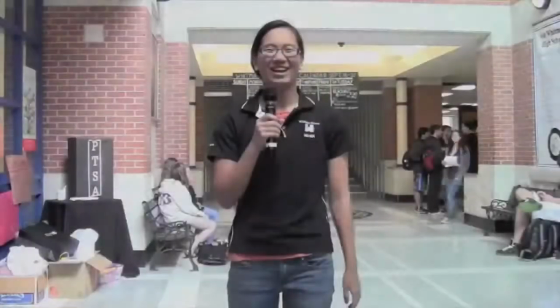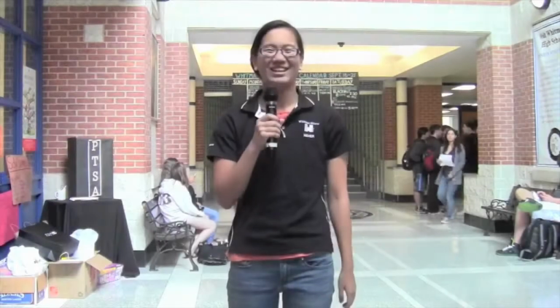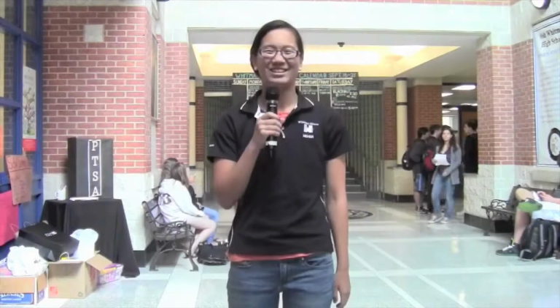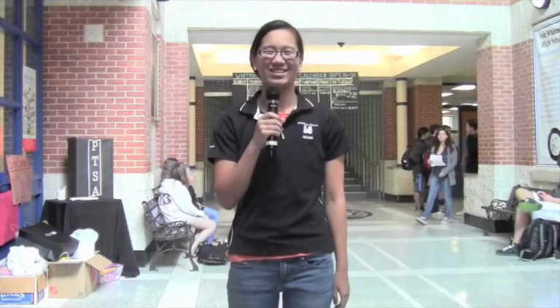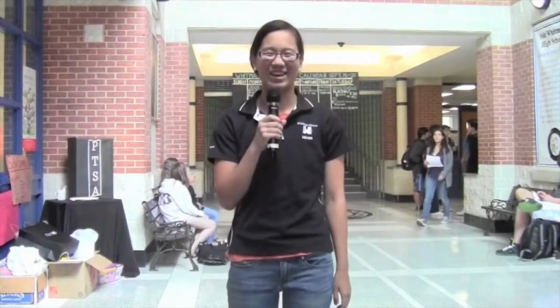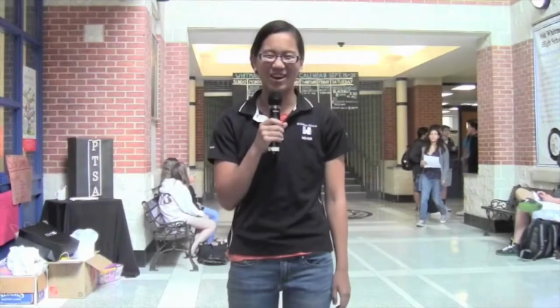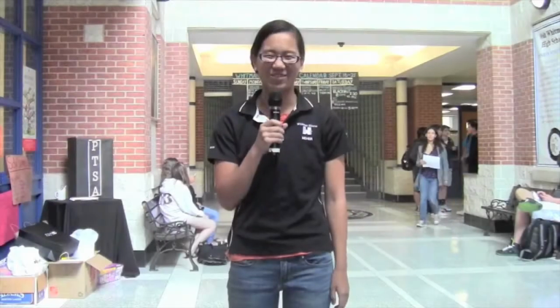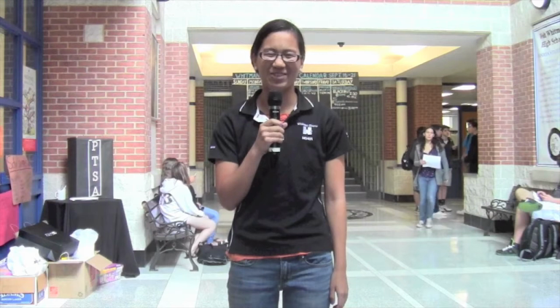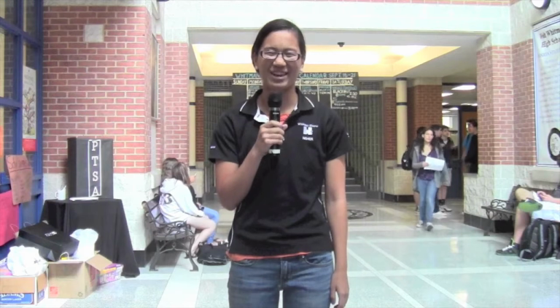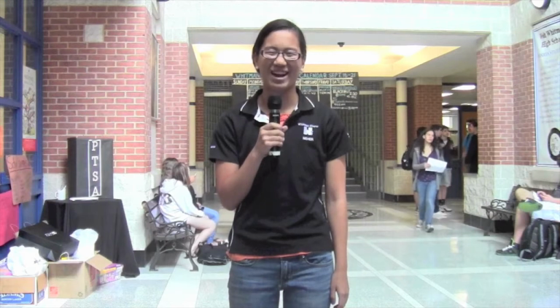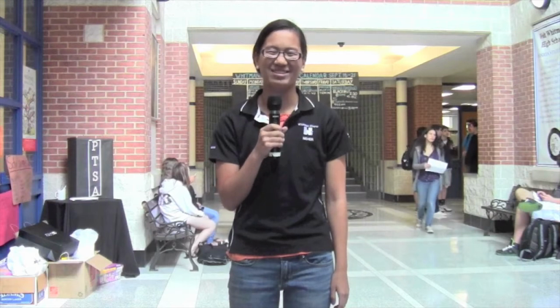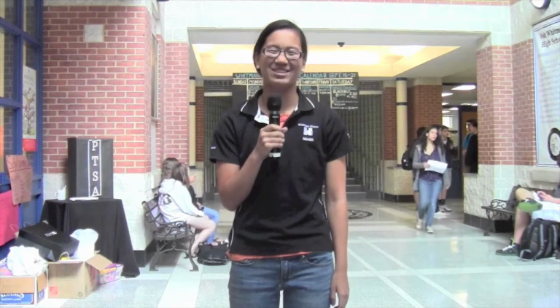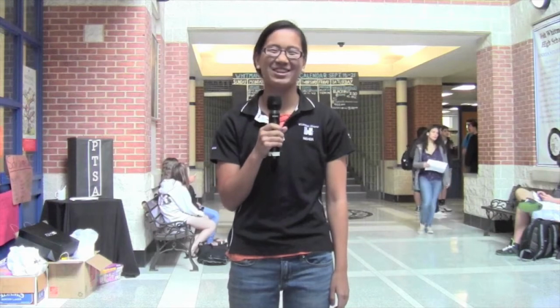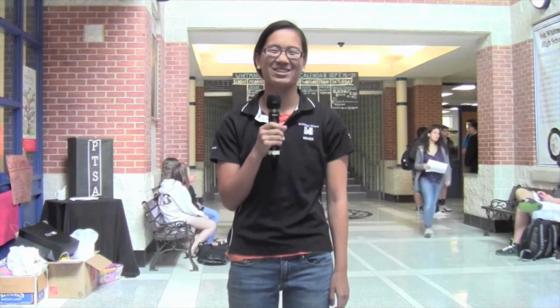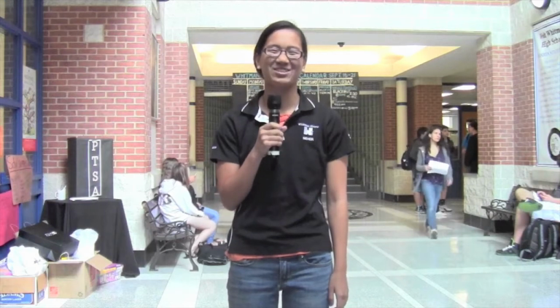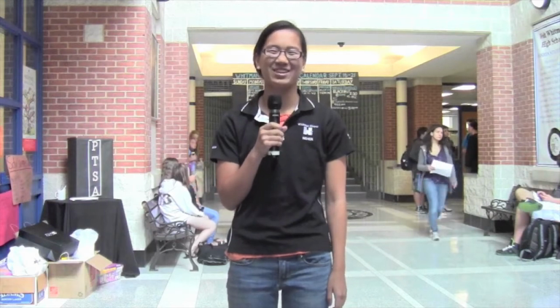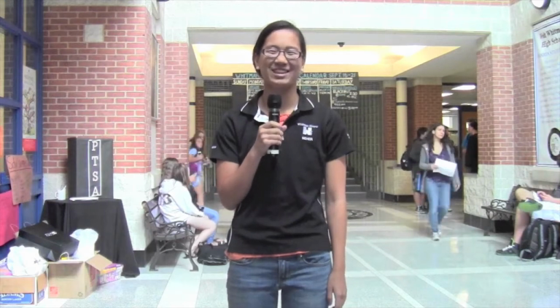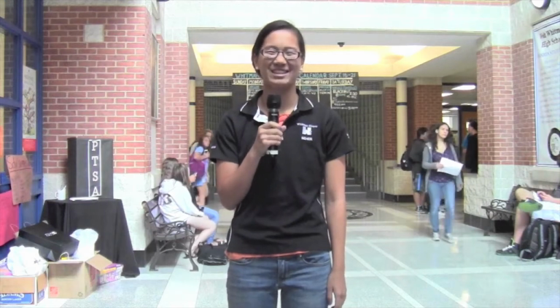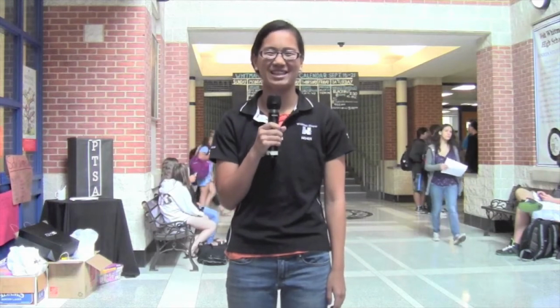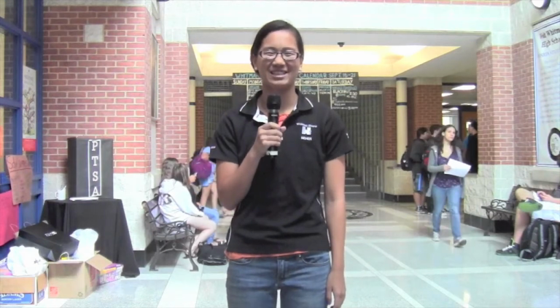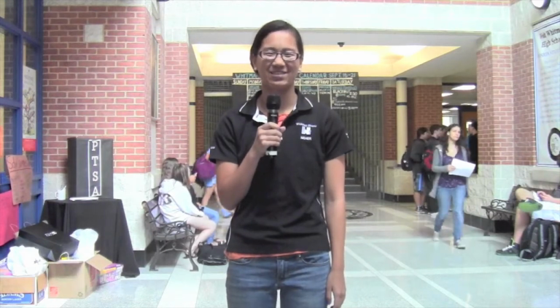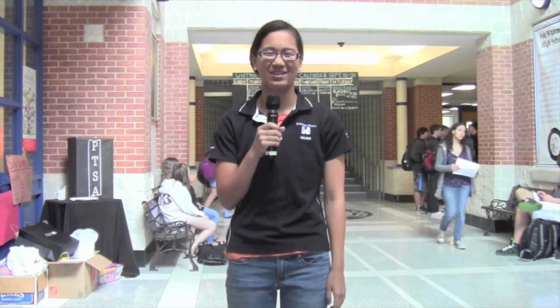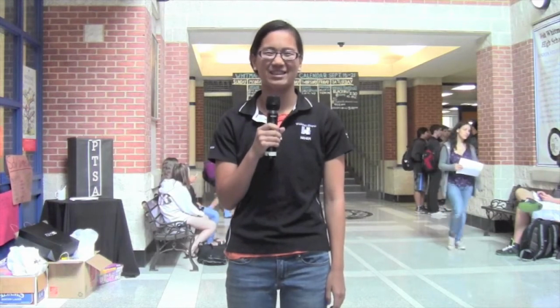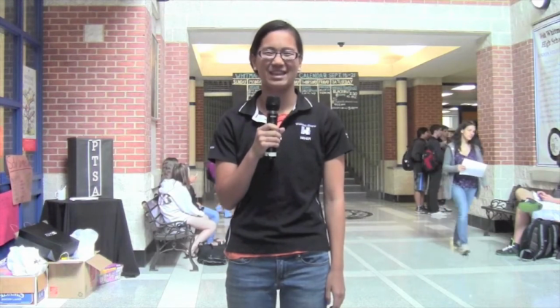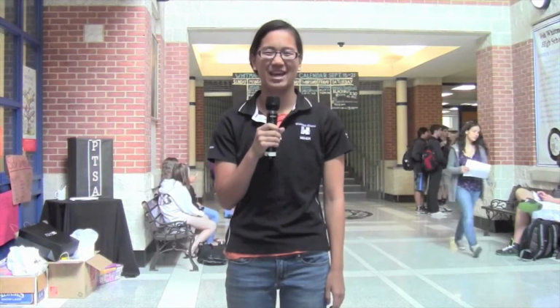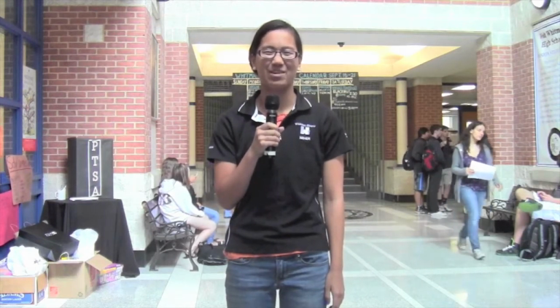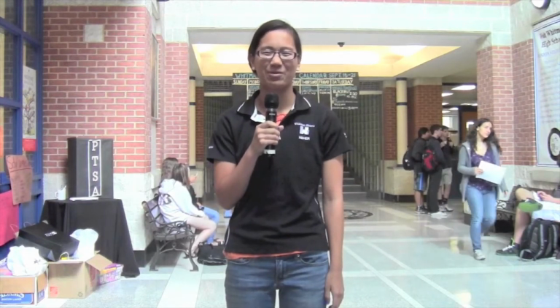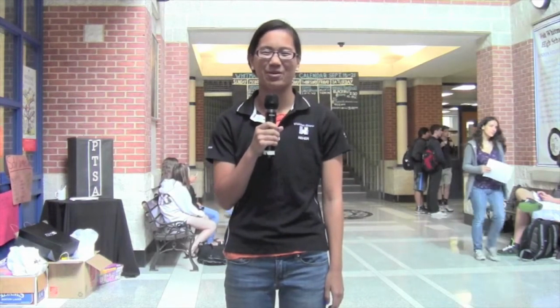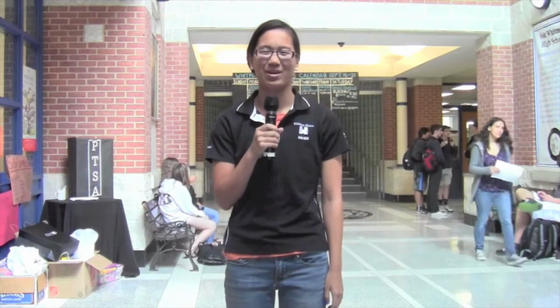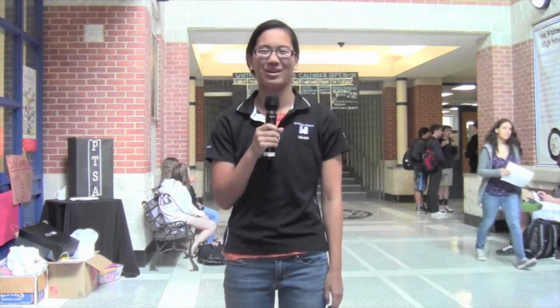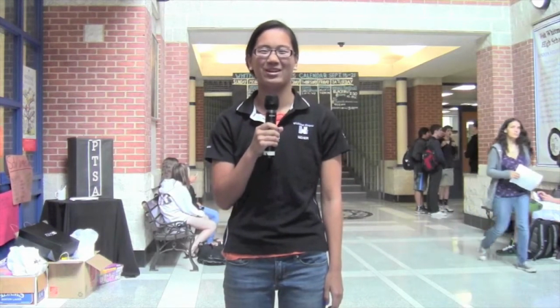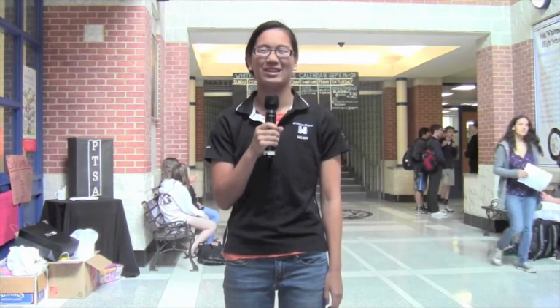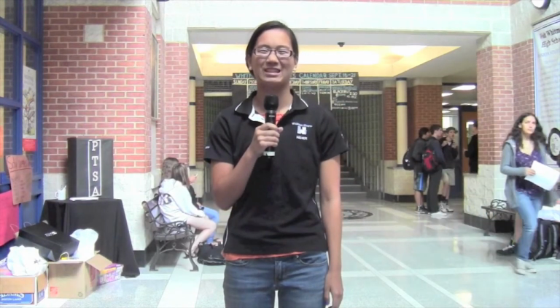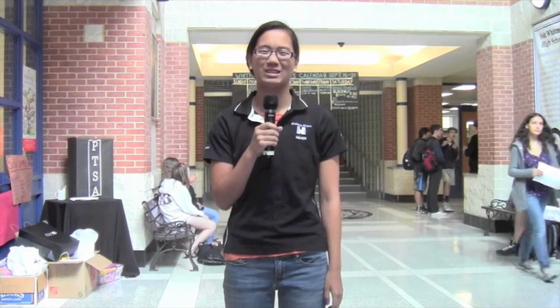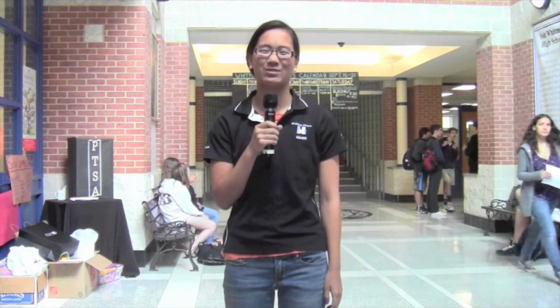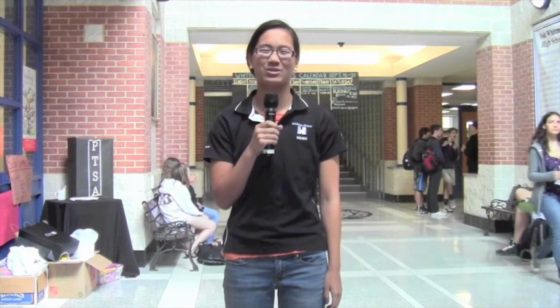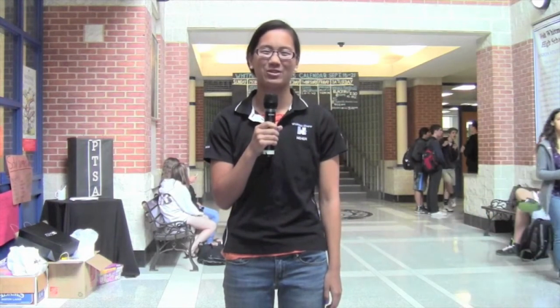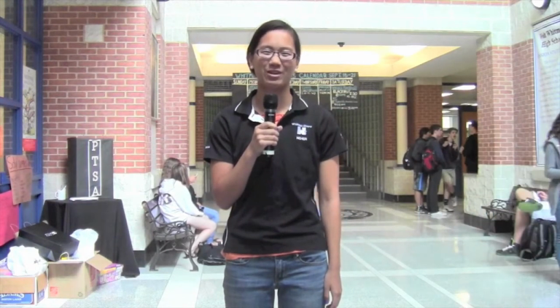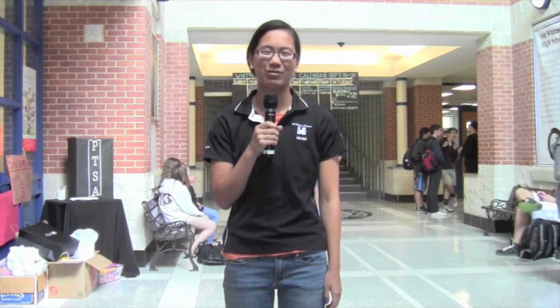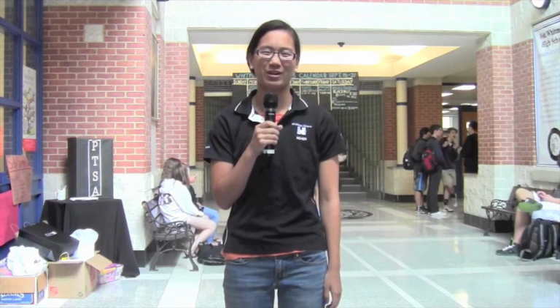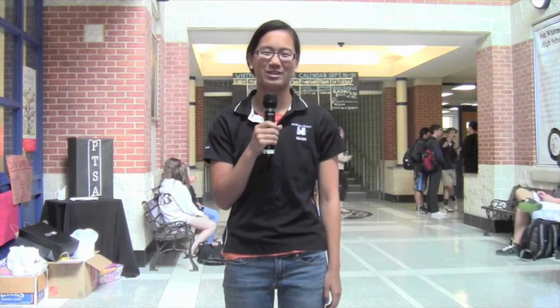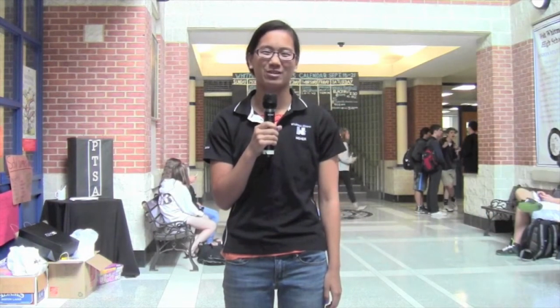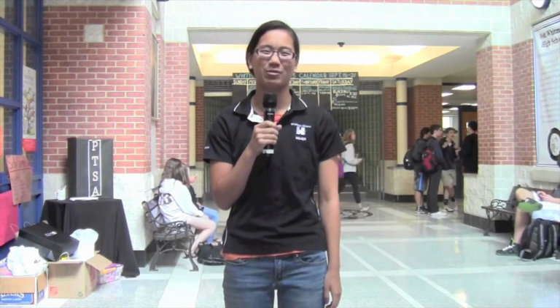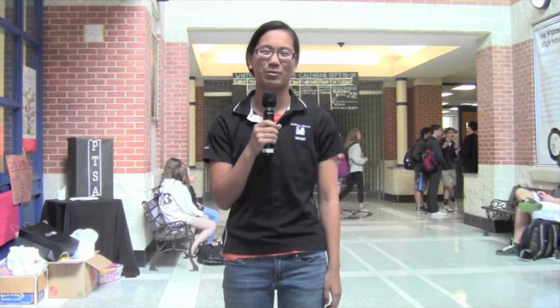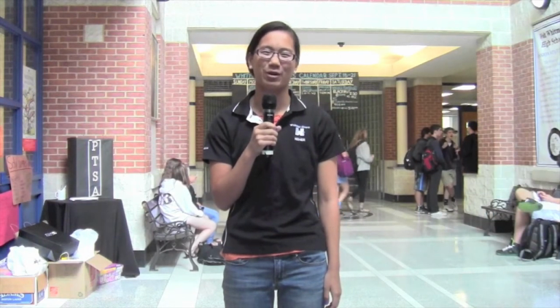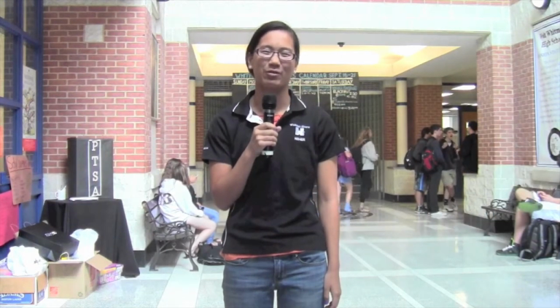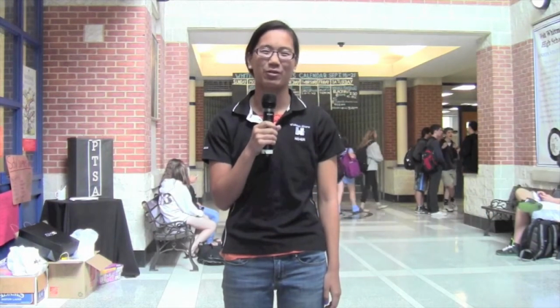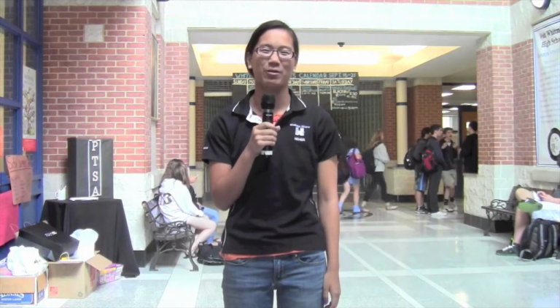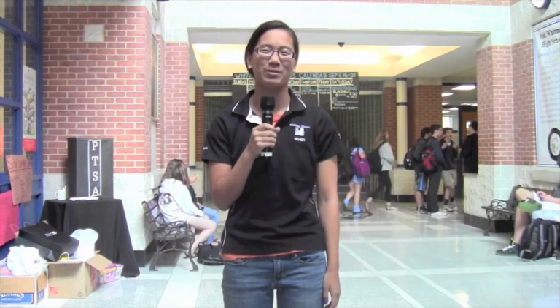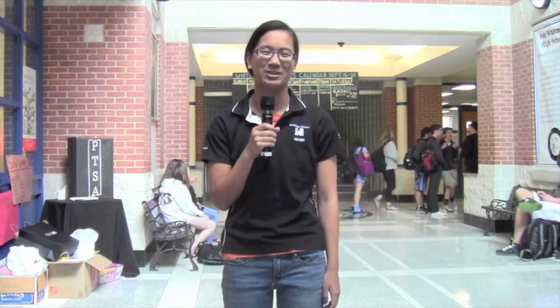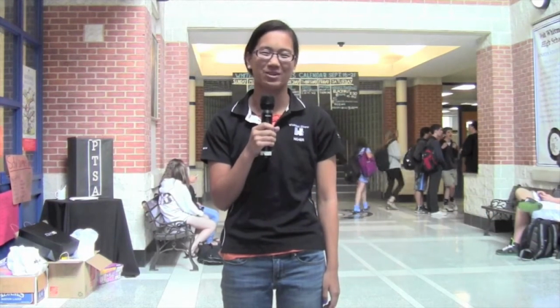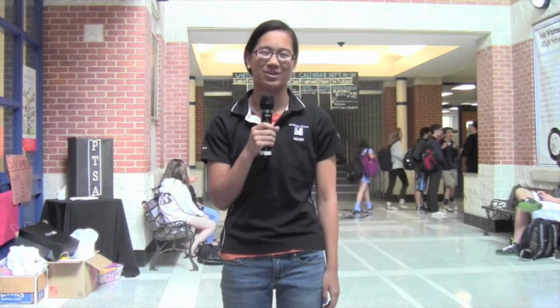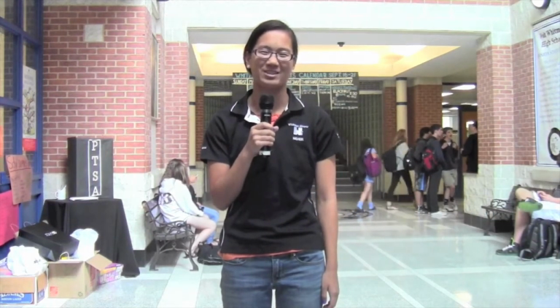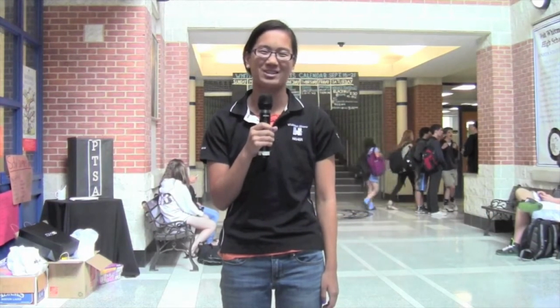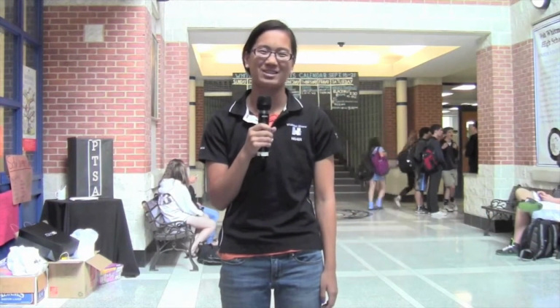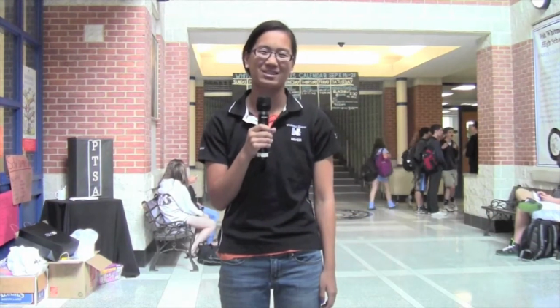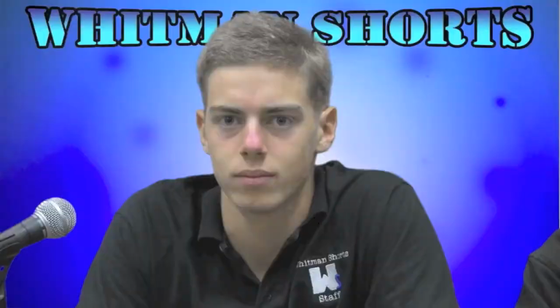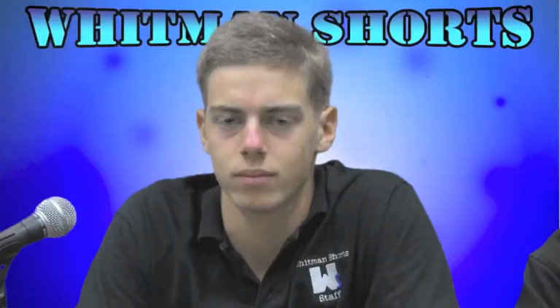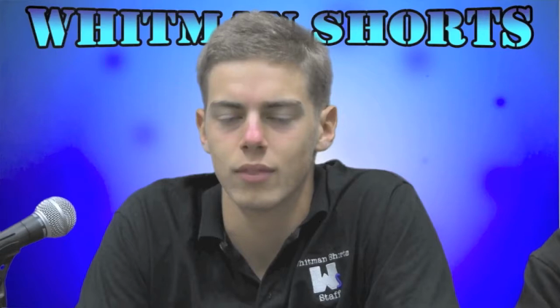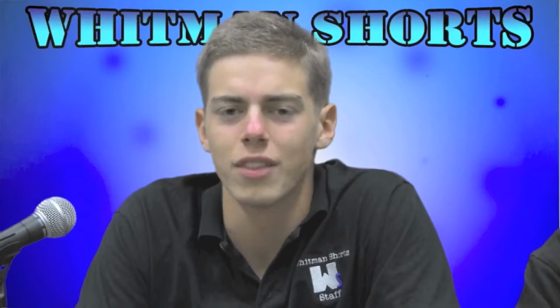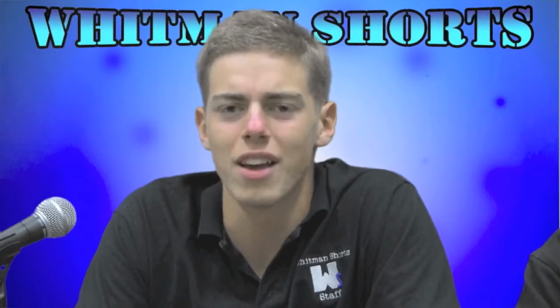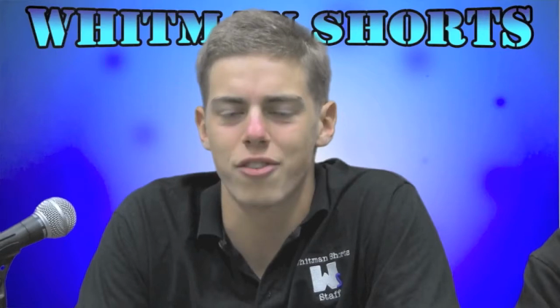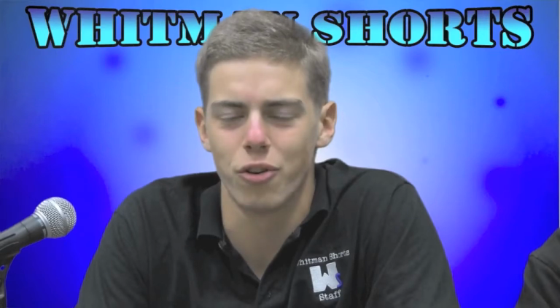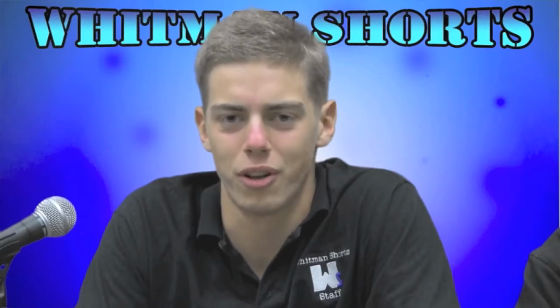So get off your couch and enjoy these activities and more. This has been Julia Frazier reporting for Whitman Shorts. Thanks Julia.